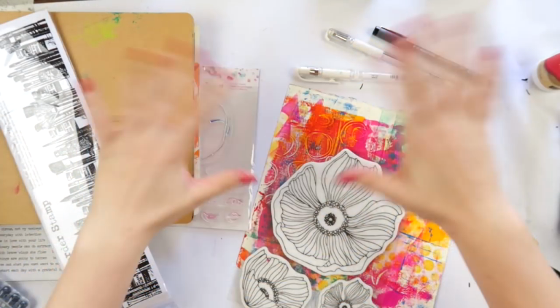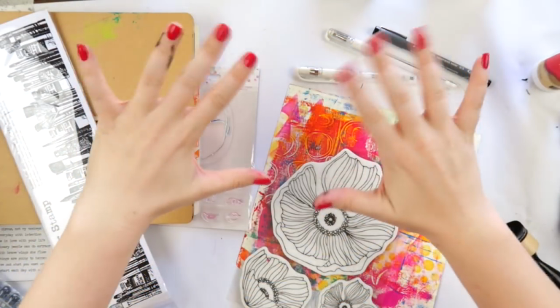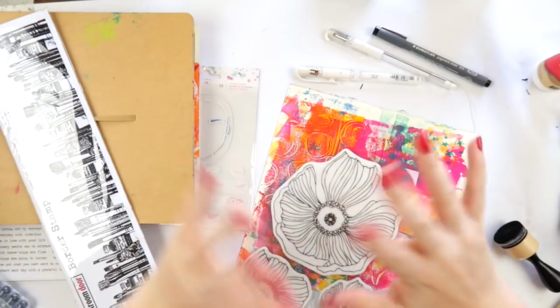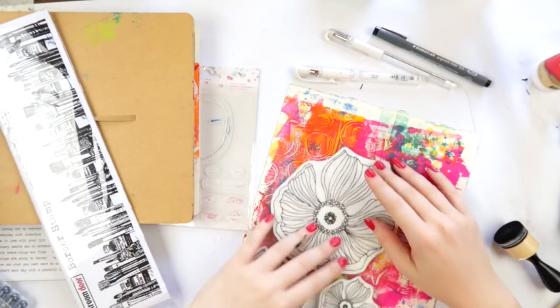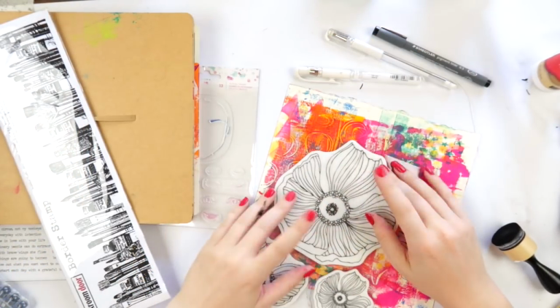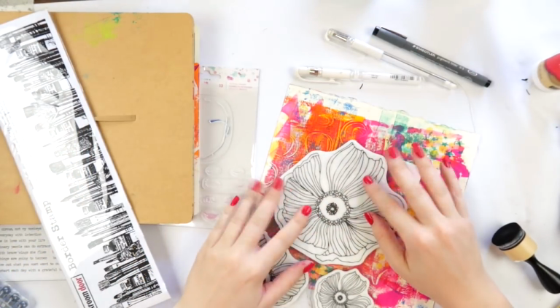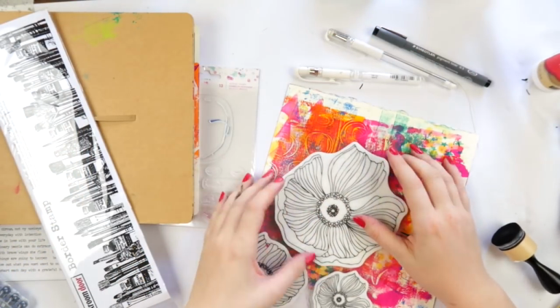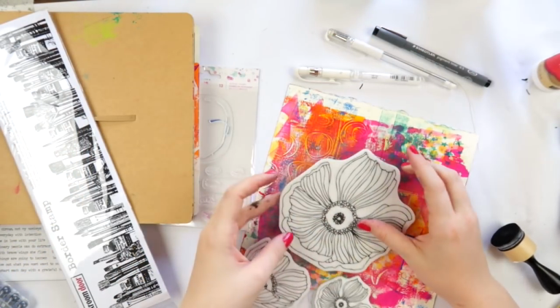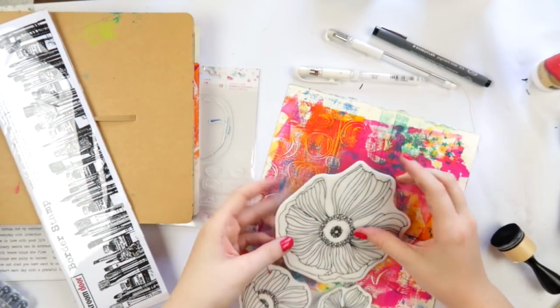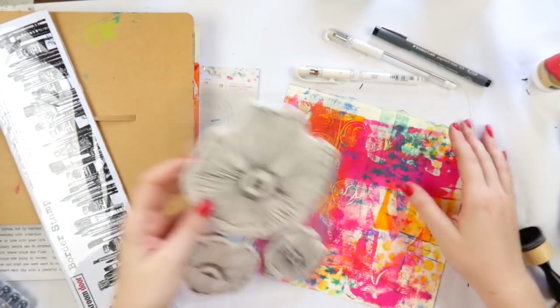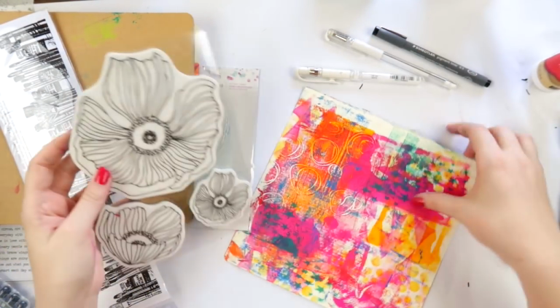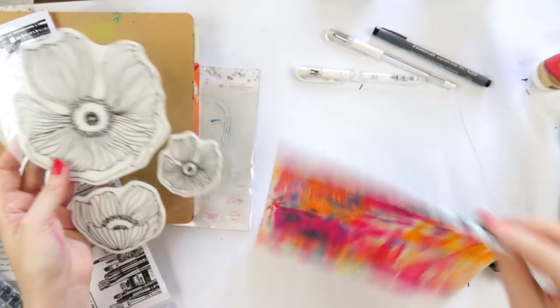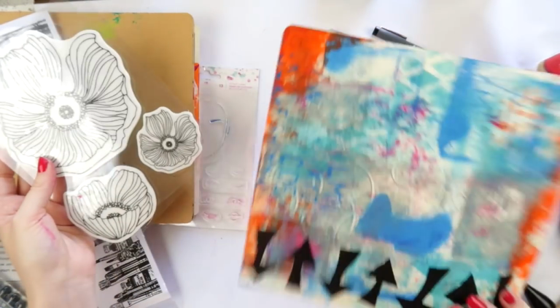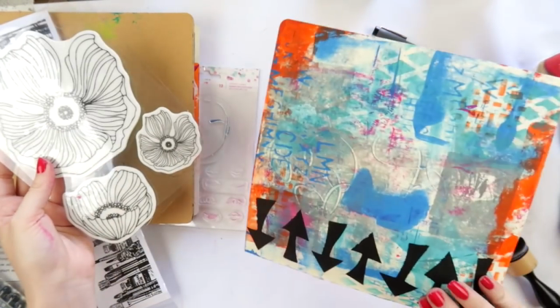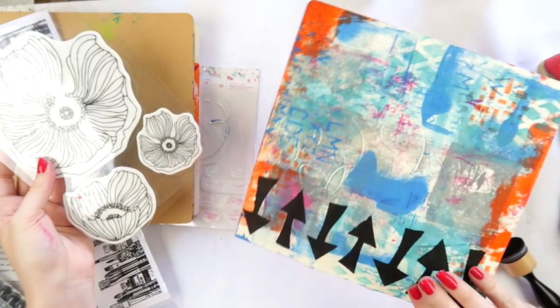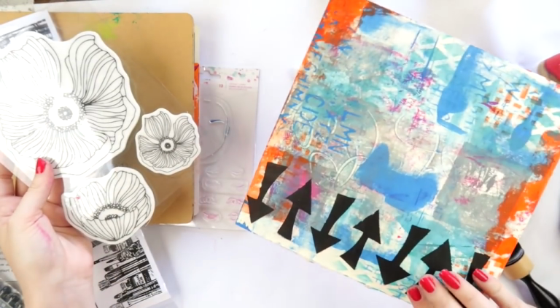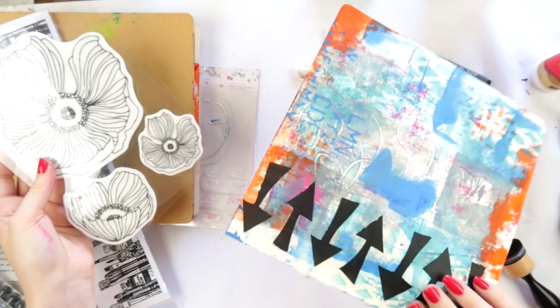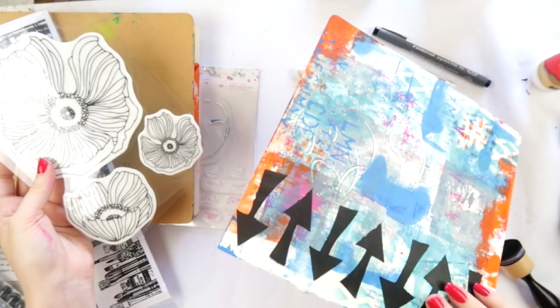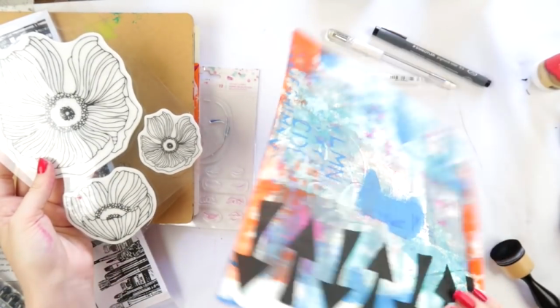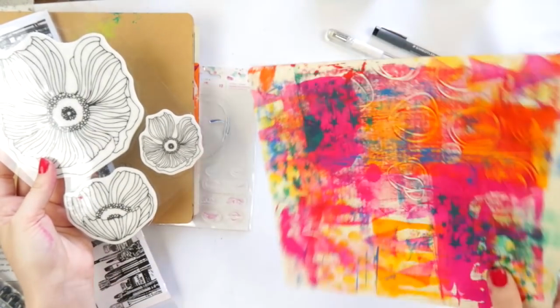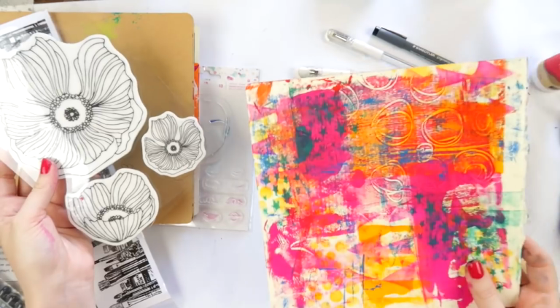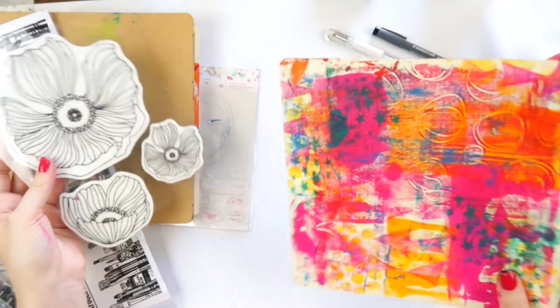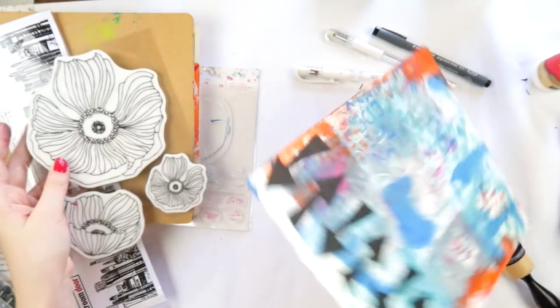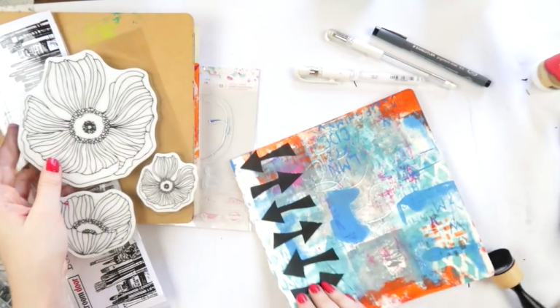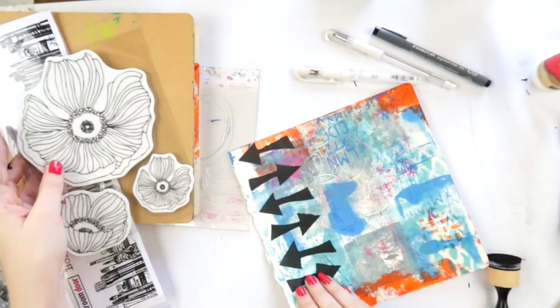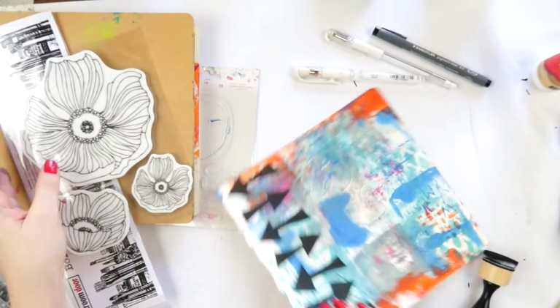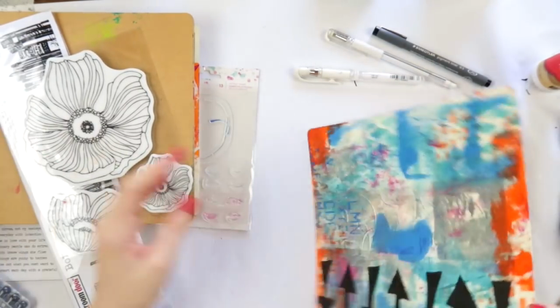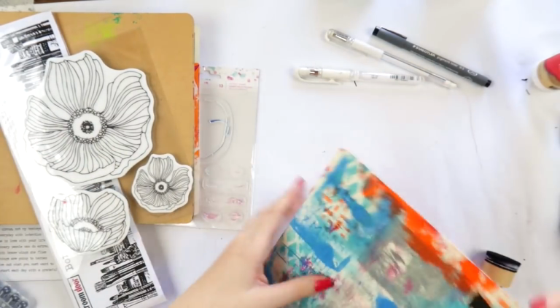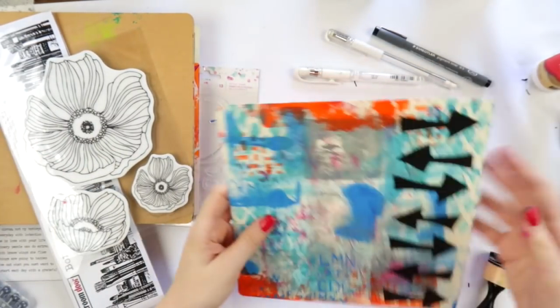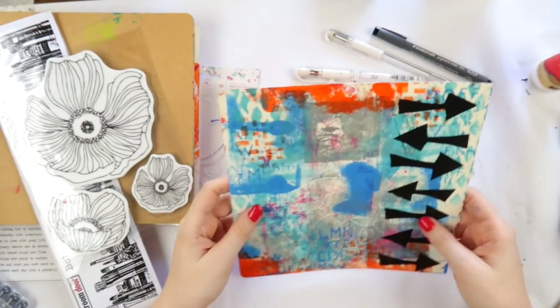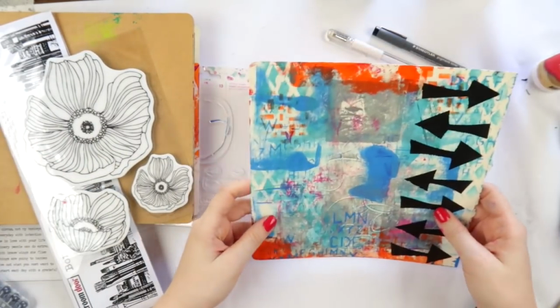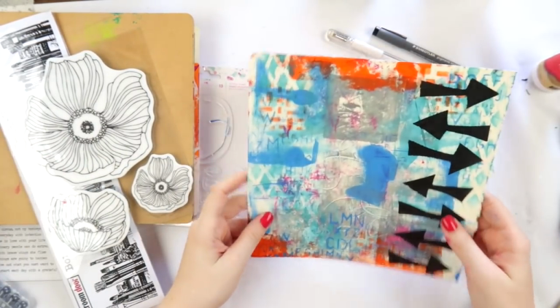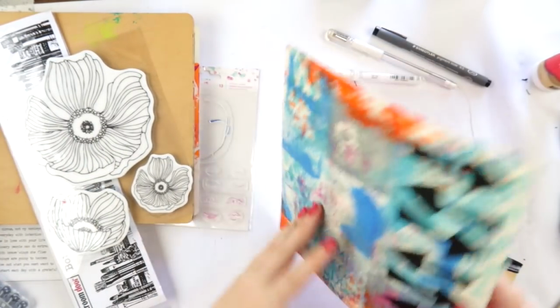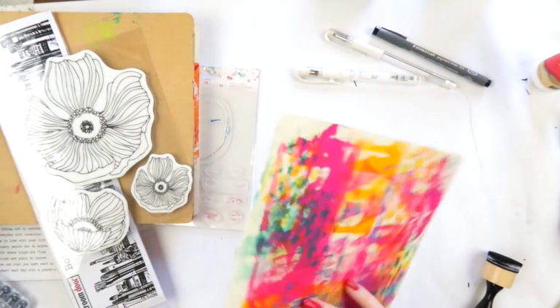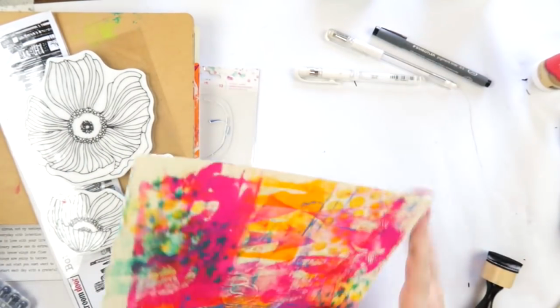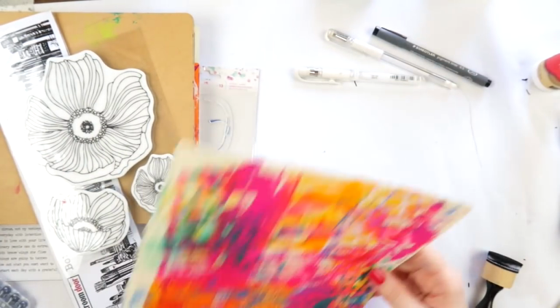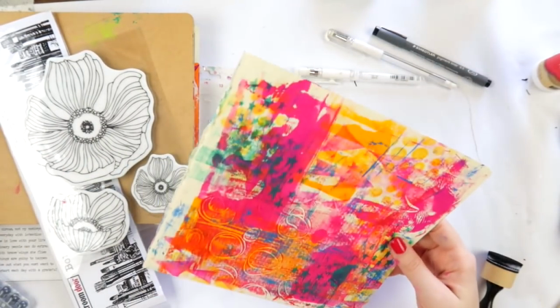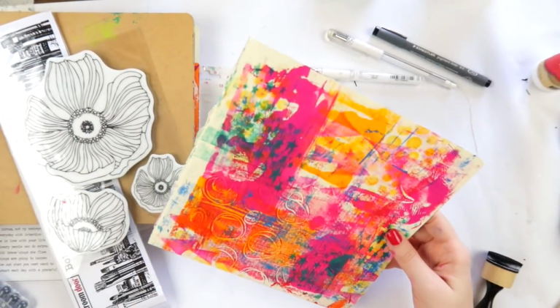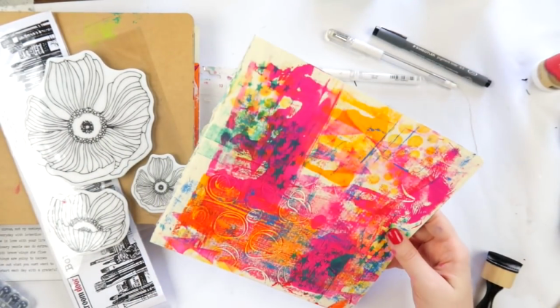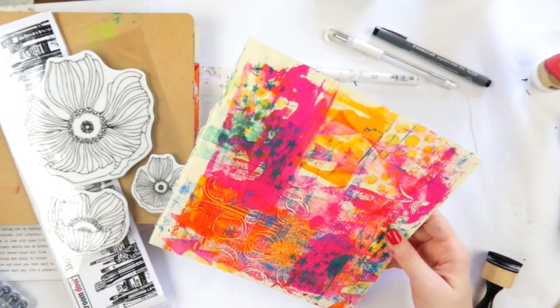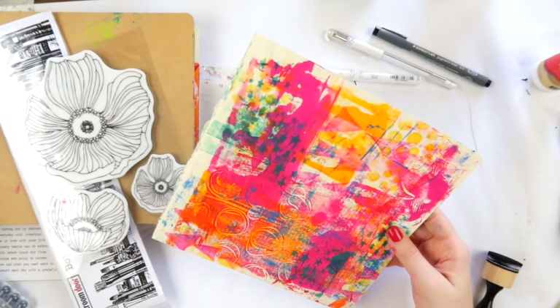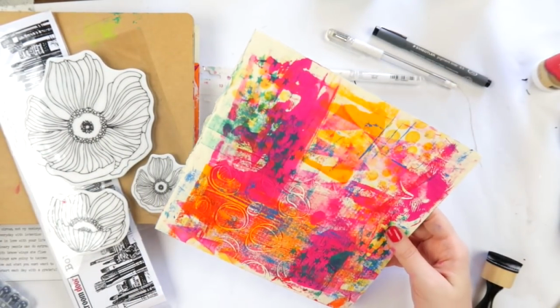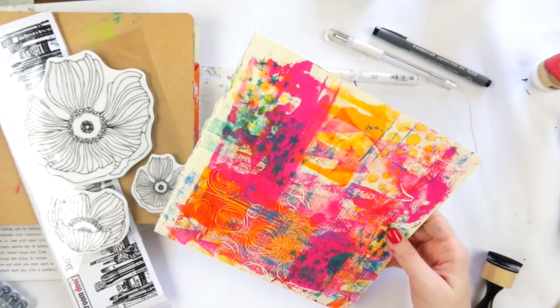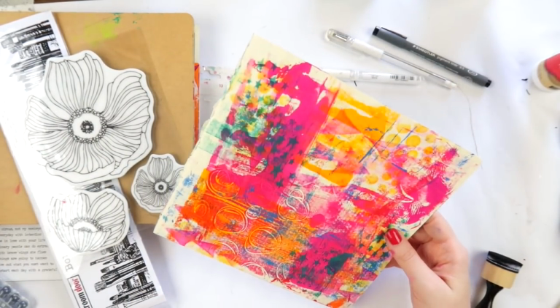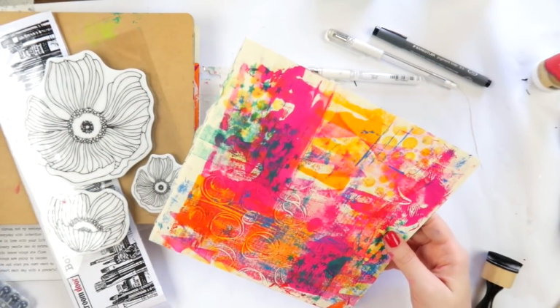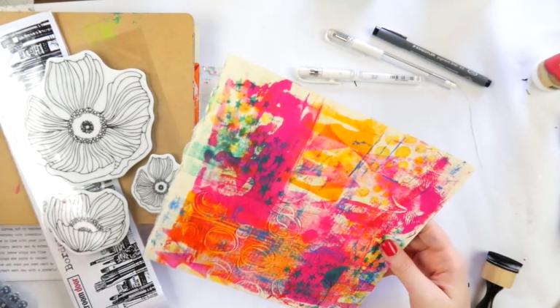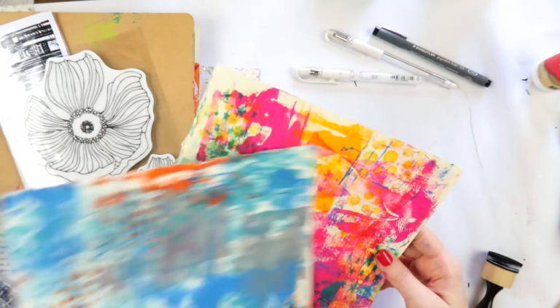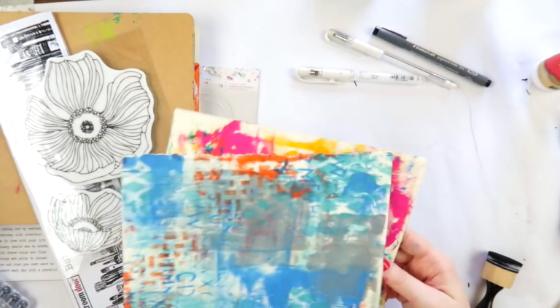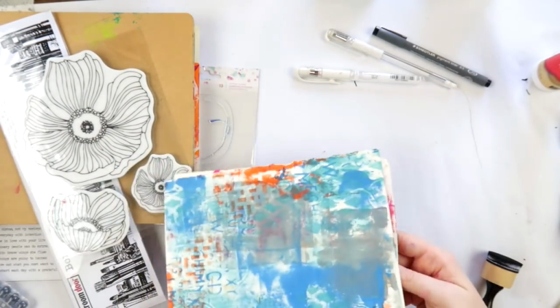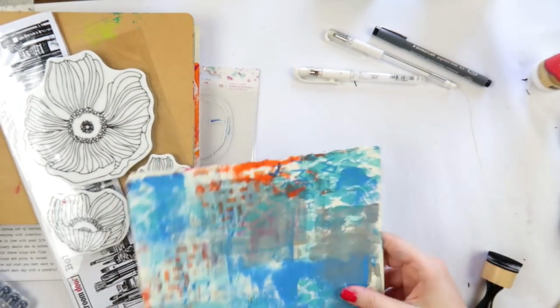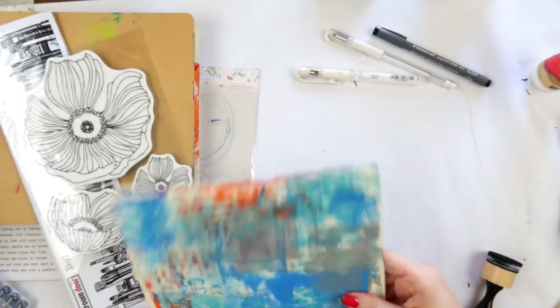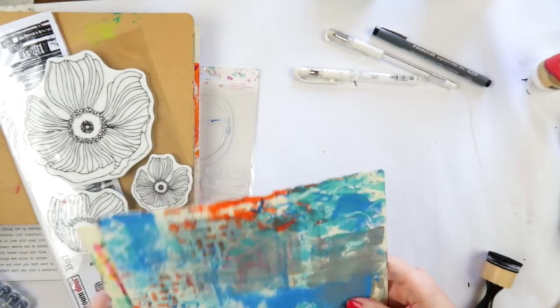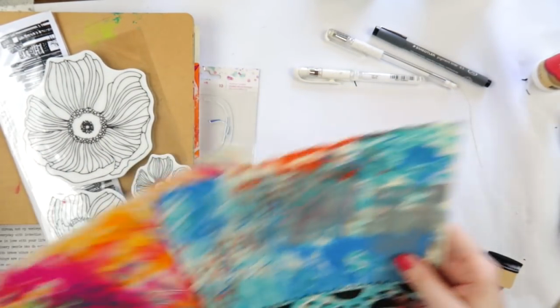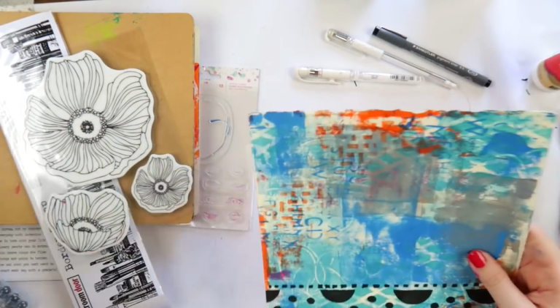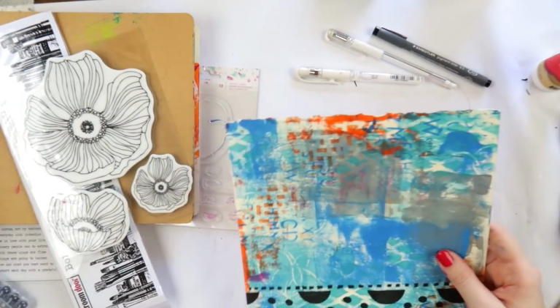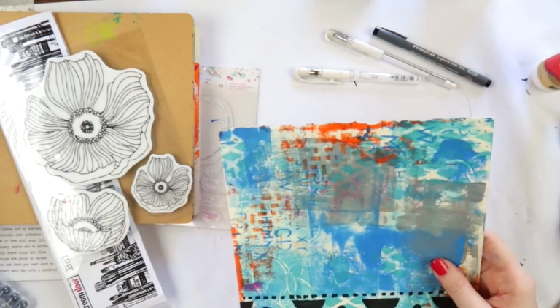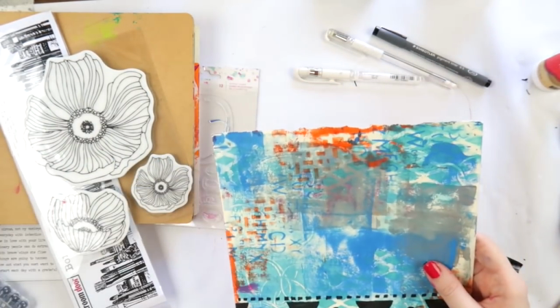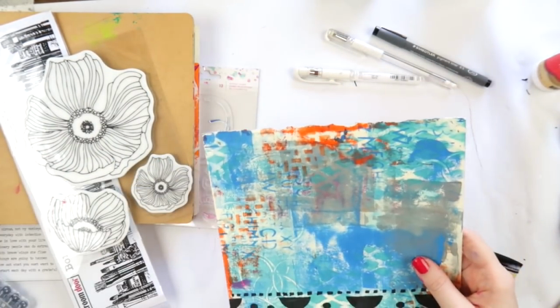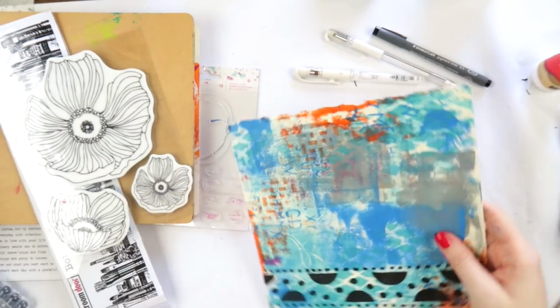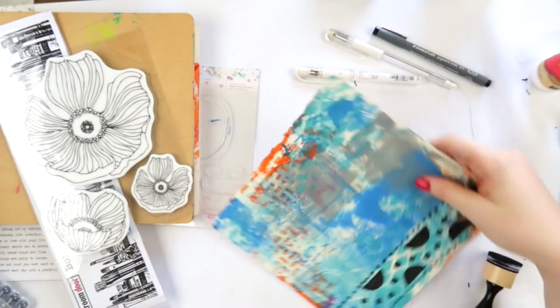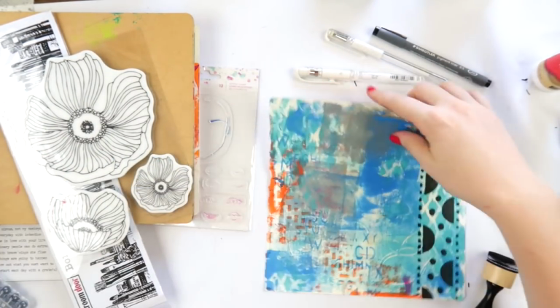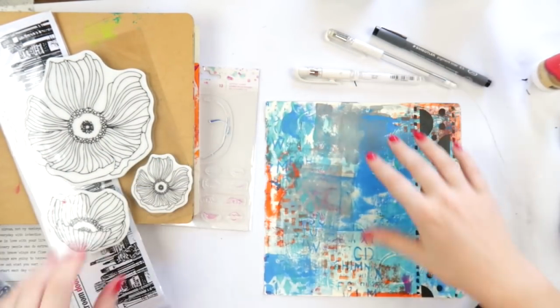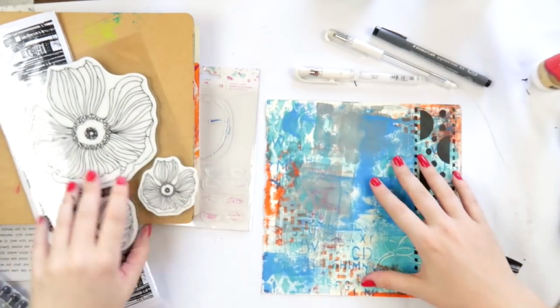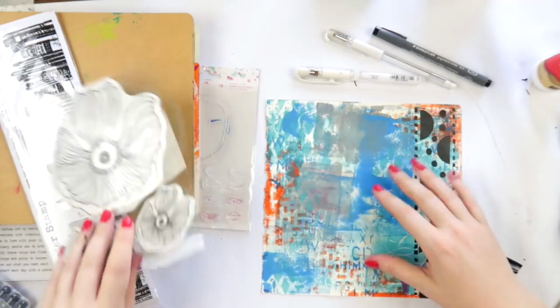Hey, hey, hey, it's Adele from Let's Get Inky, and today I've got a really pretty journal page for you.